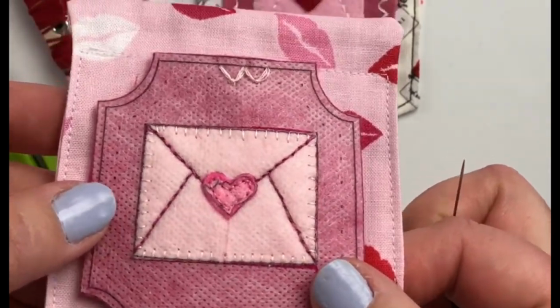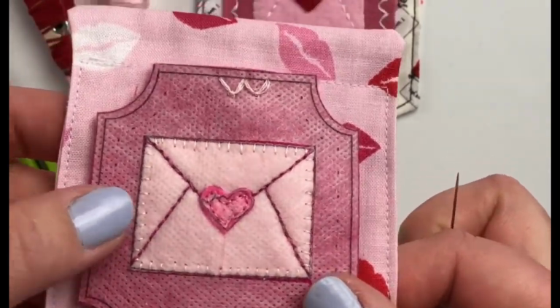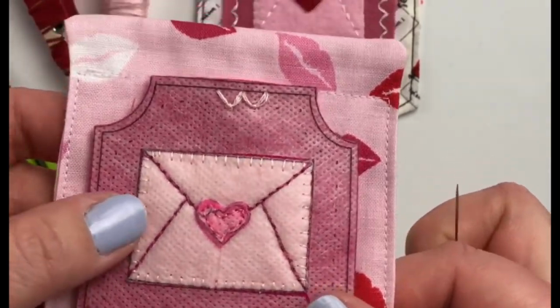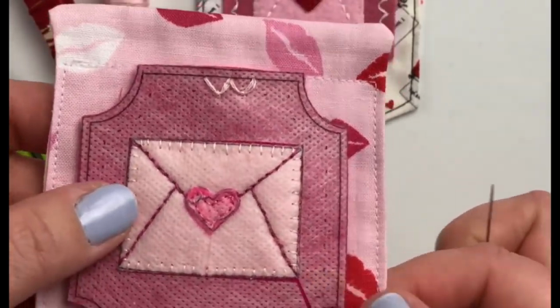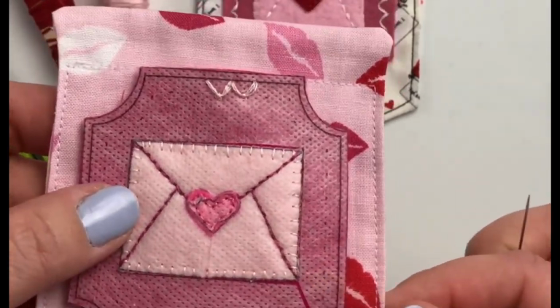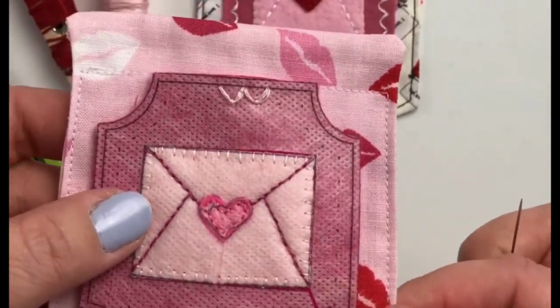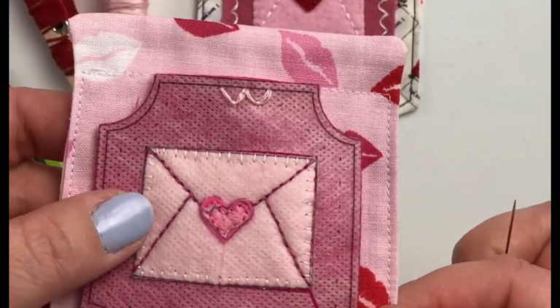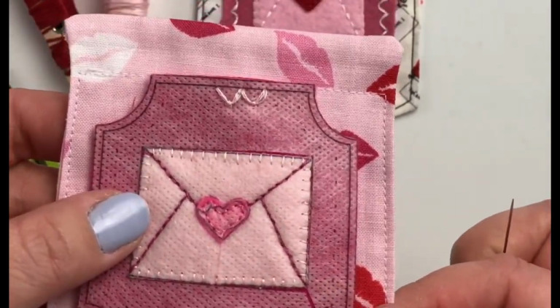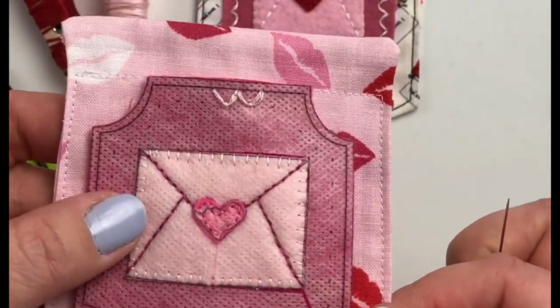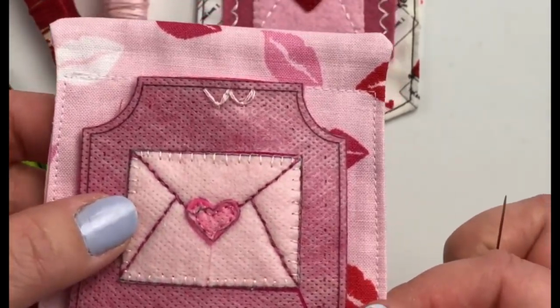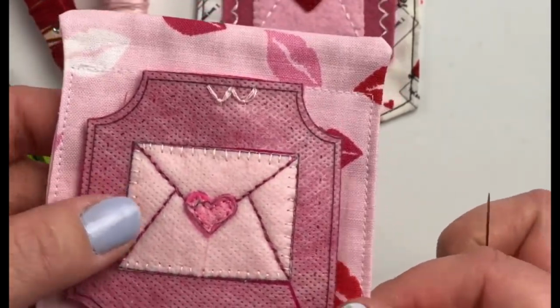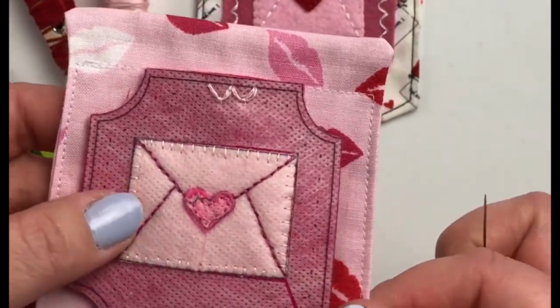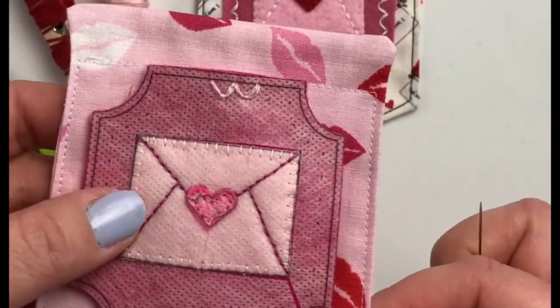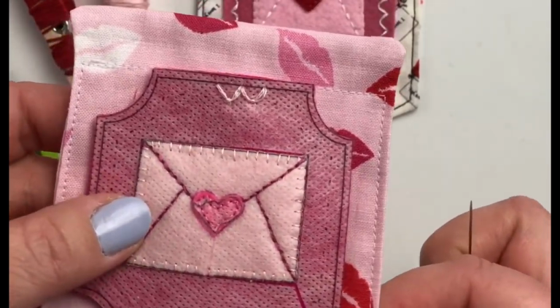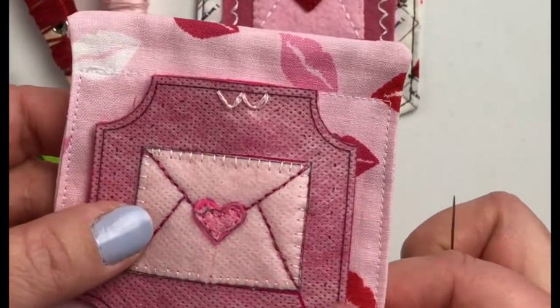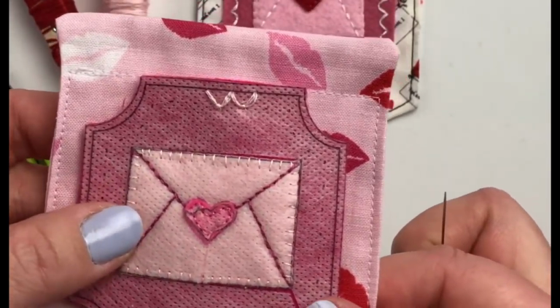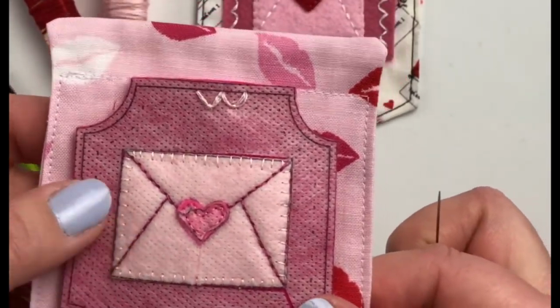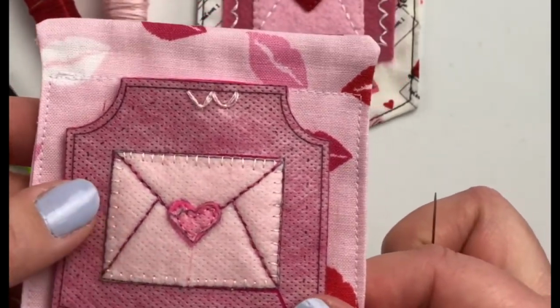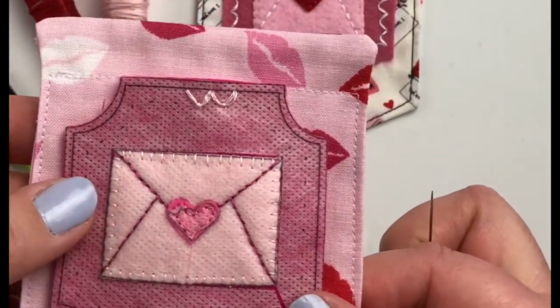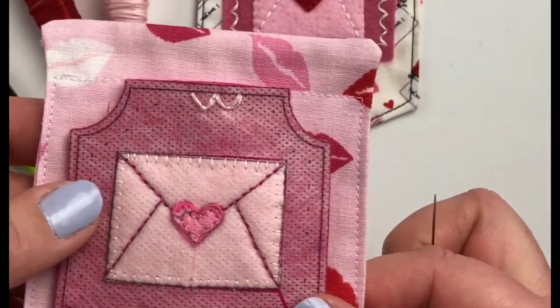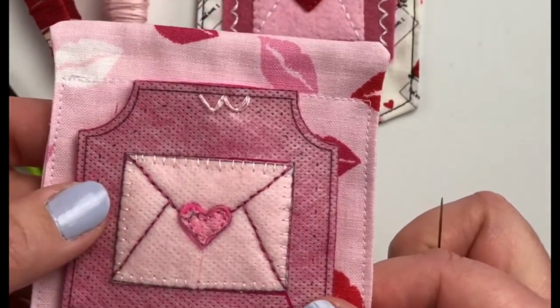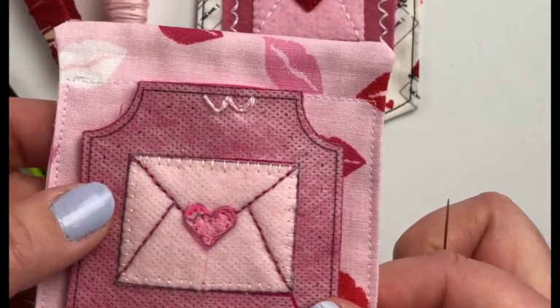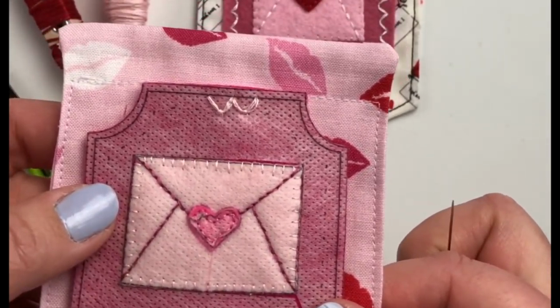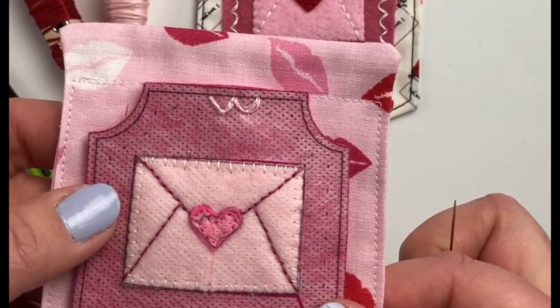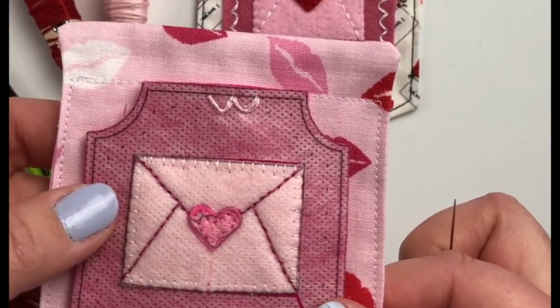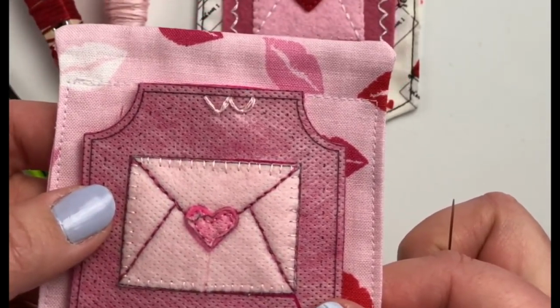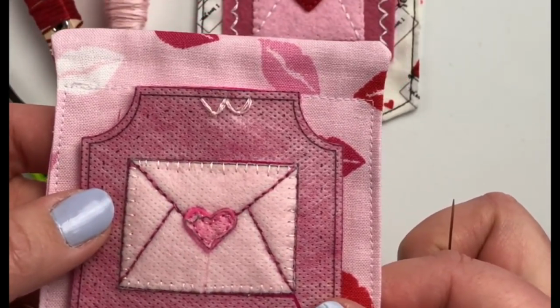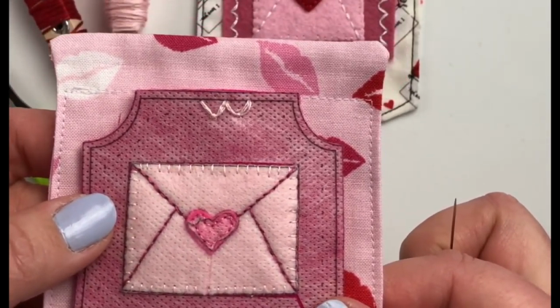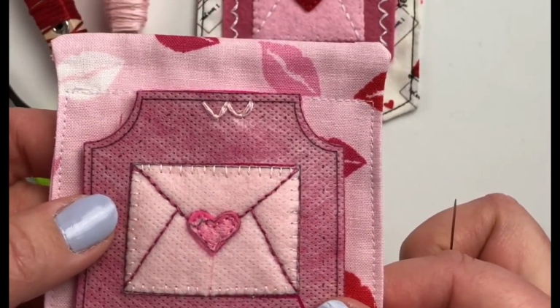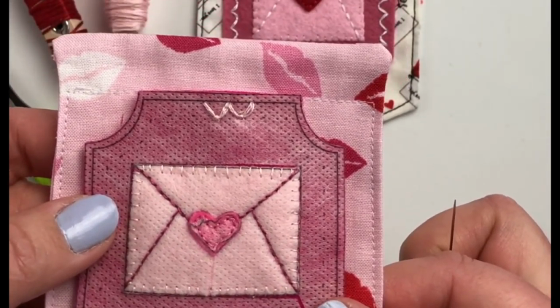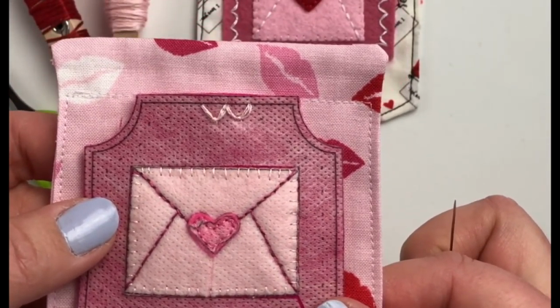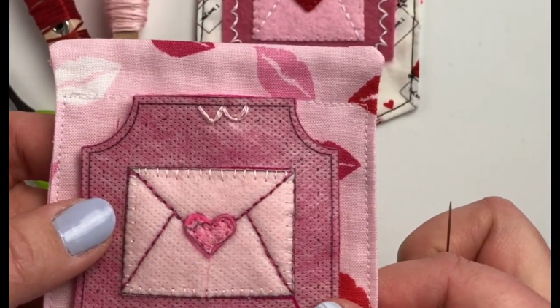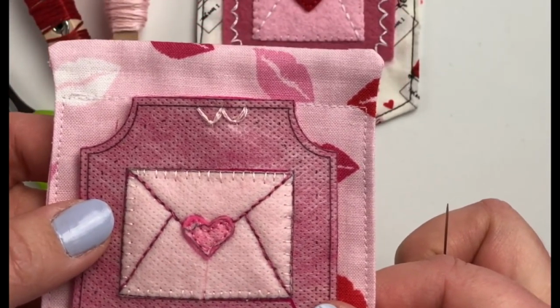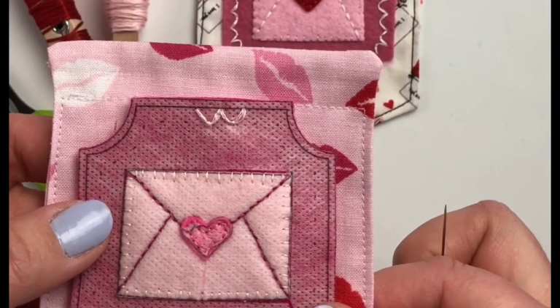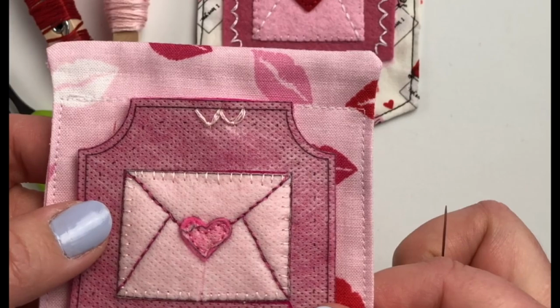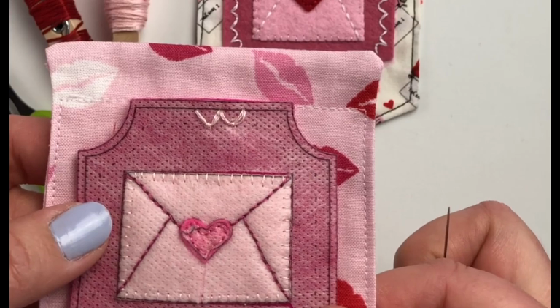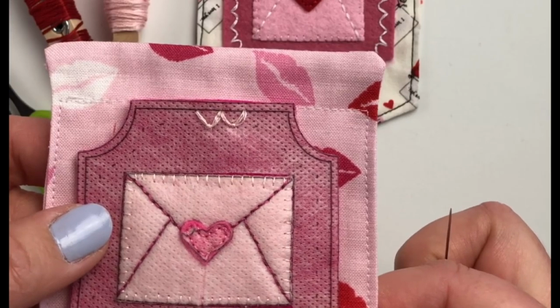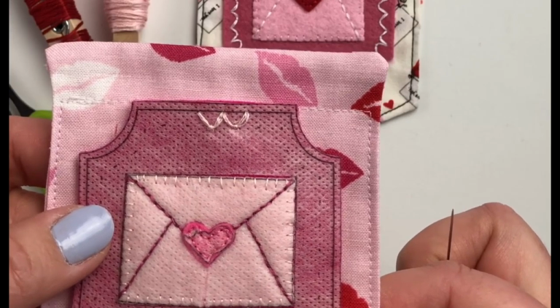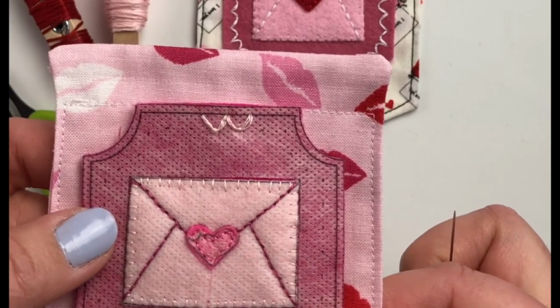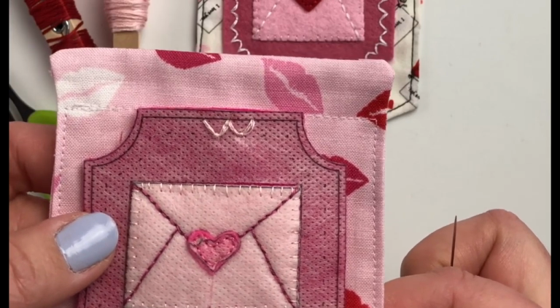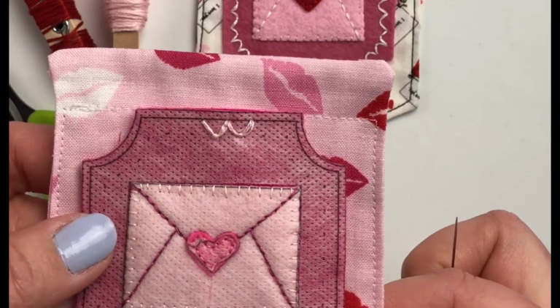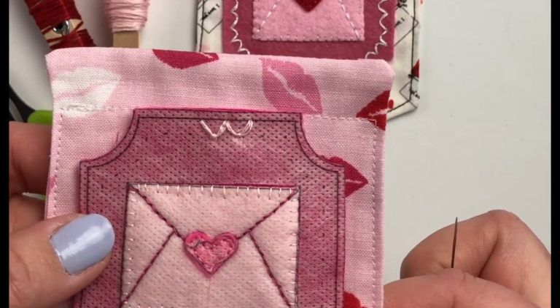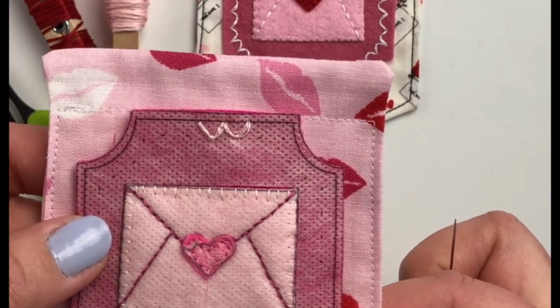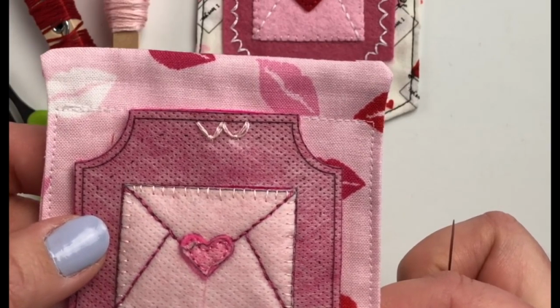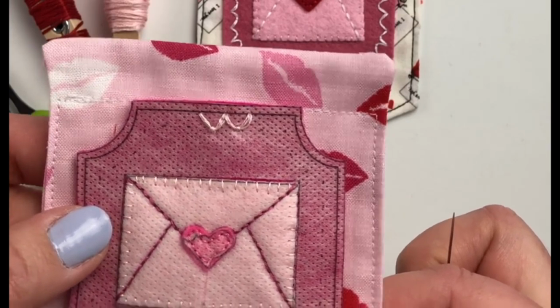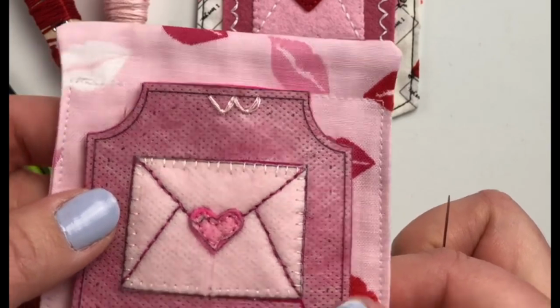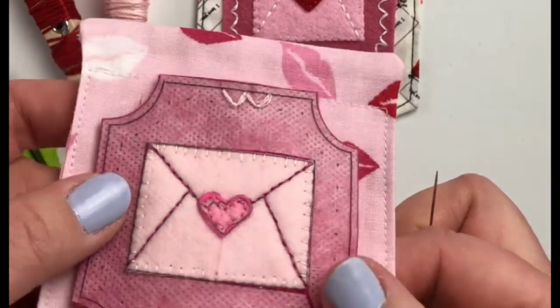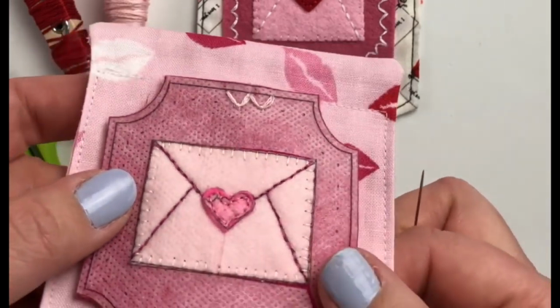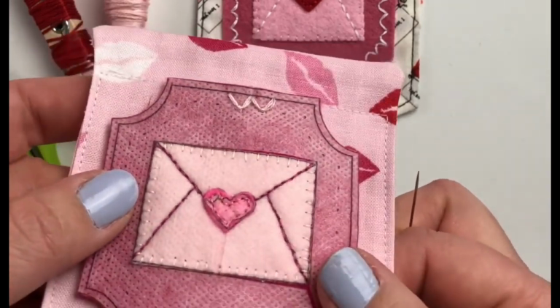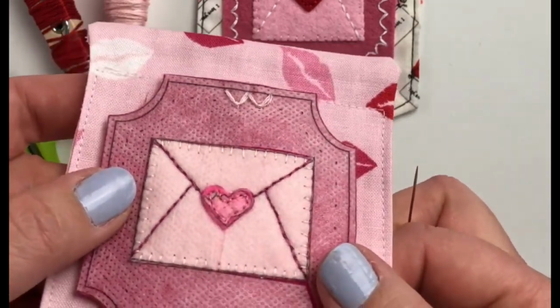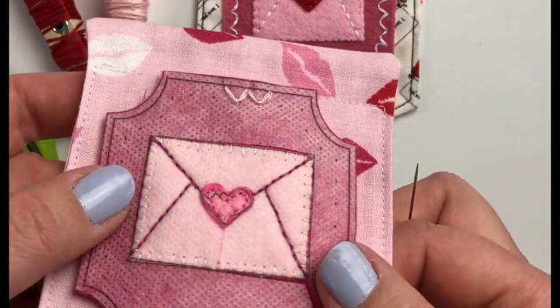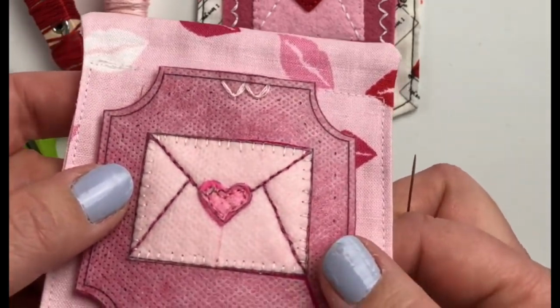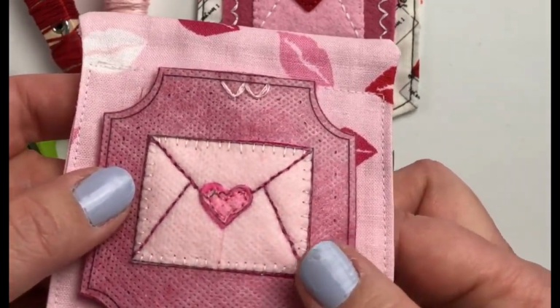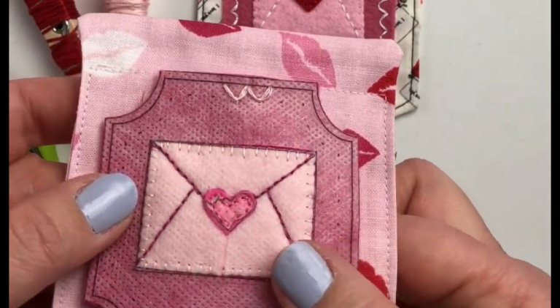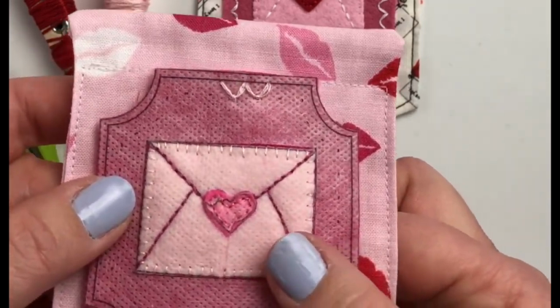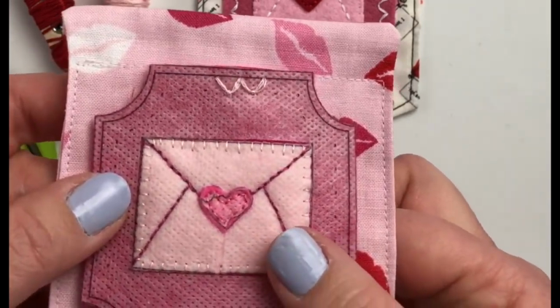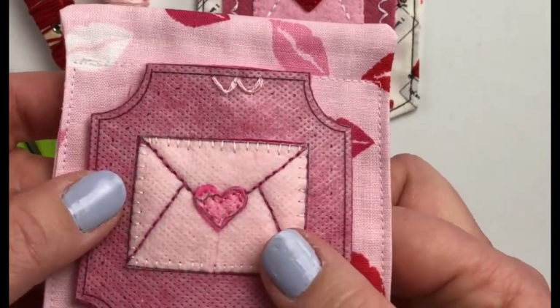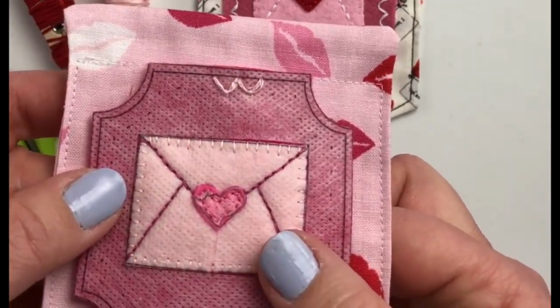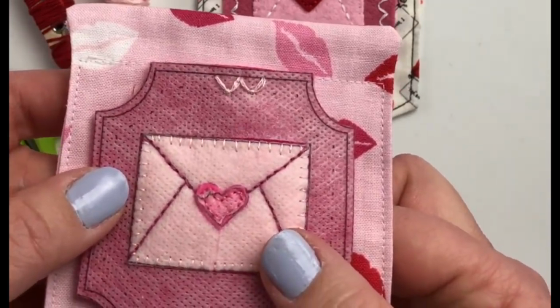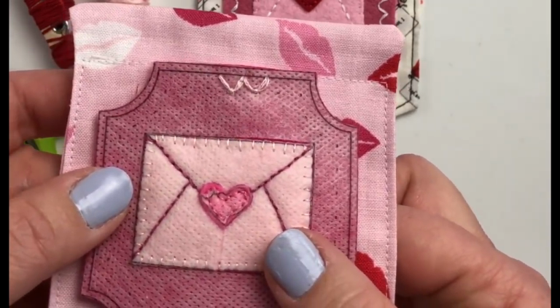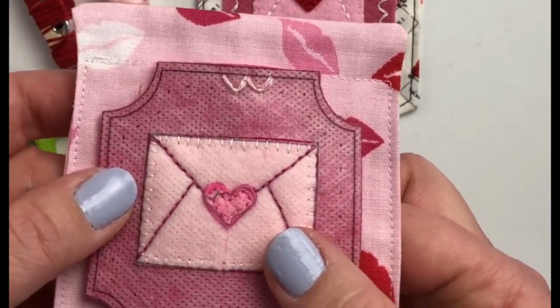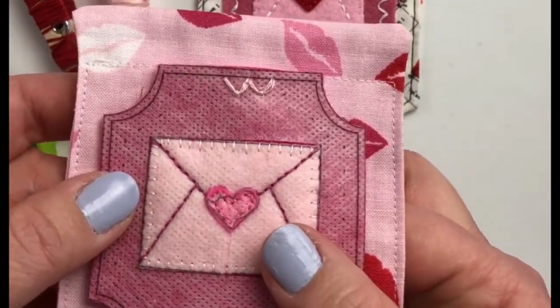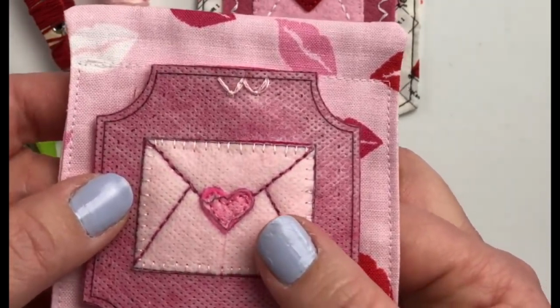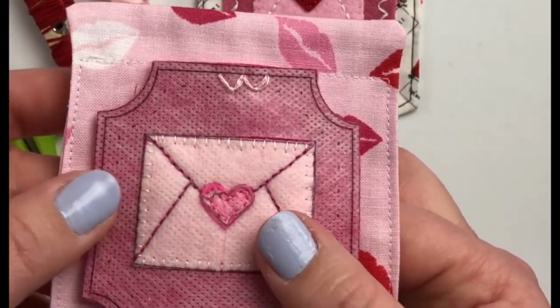This scallop stitch is really a fun one for decorative purposes and I hope you enjoy the scallop stitch. Happy stitching!